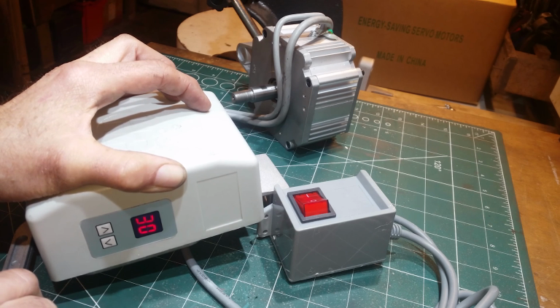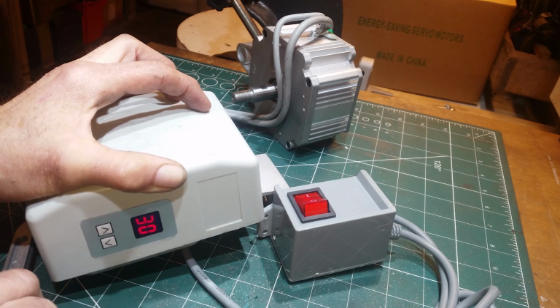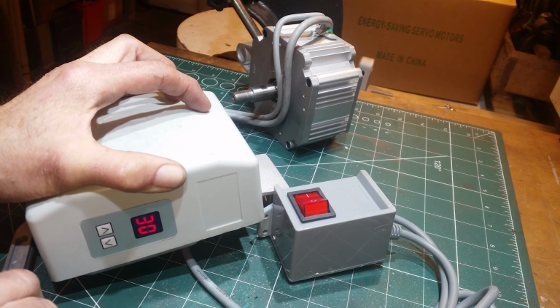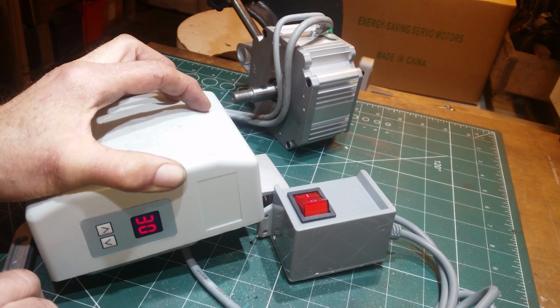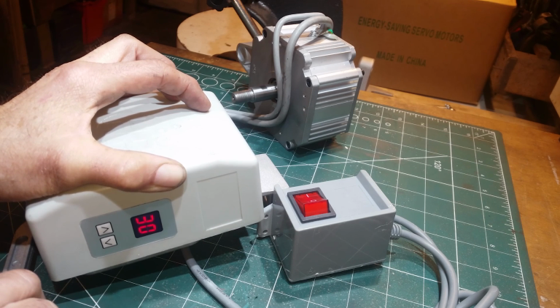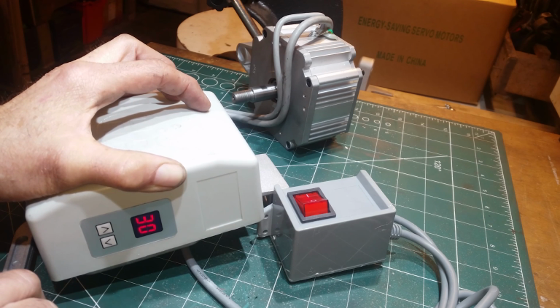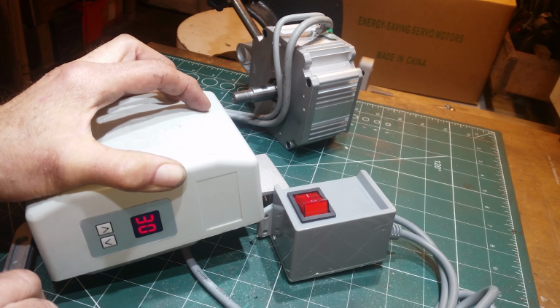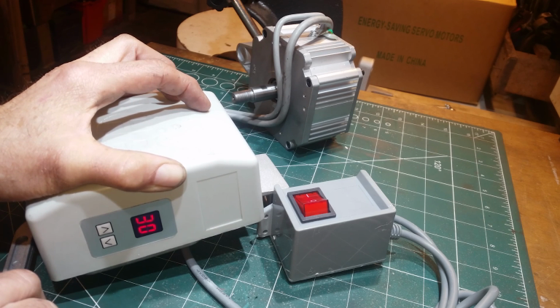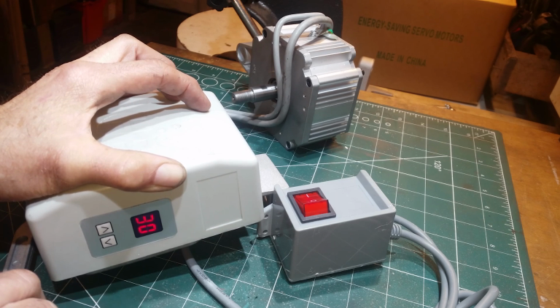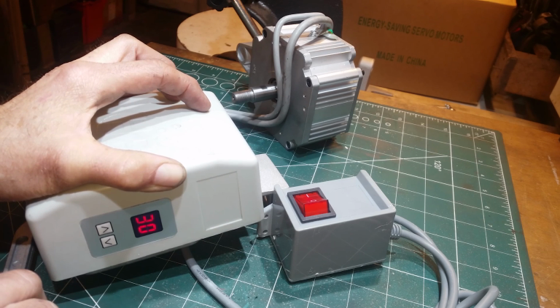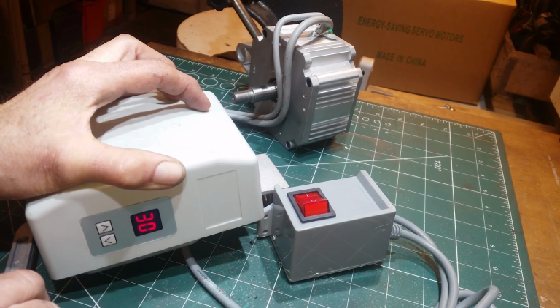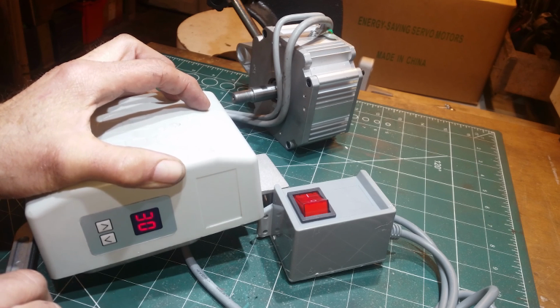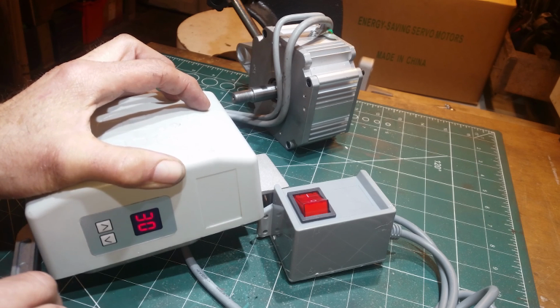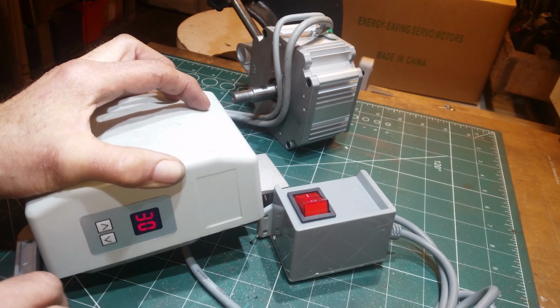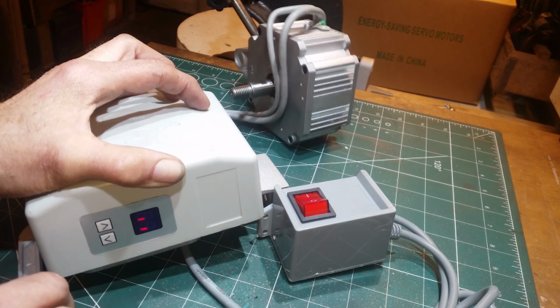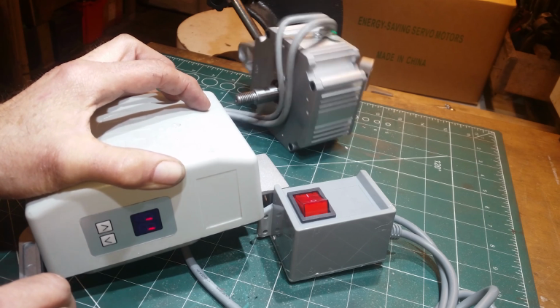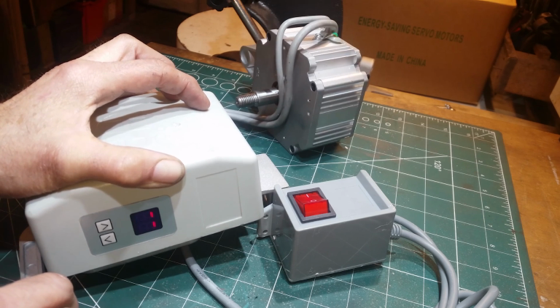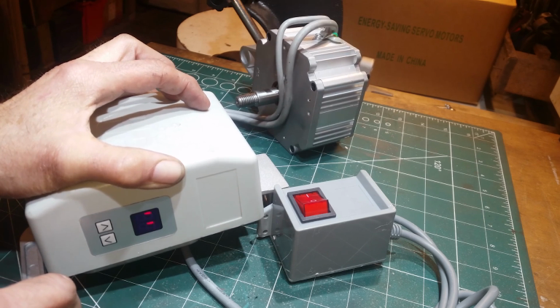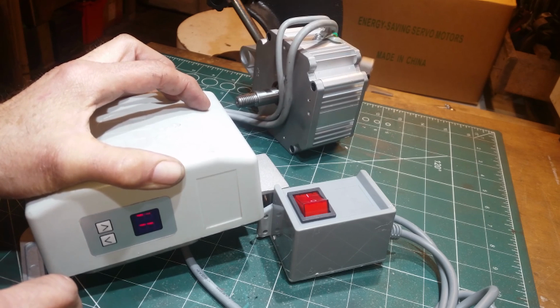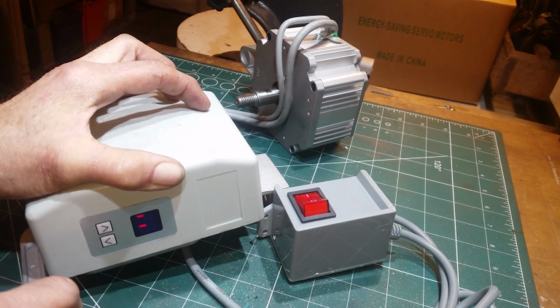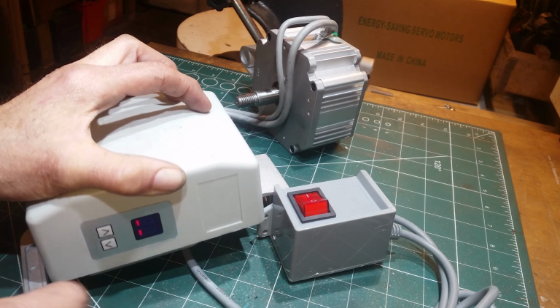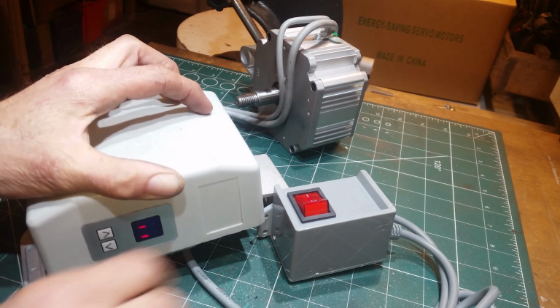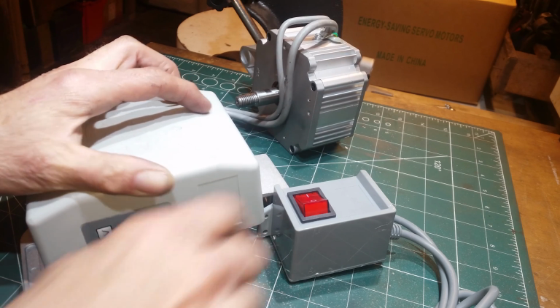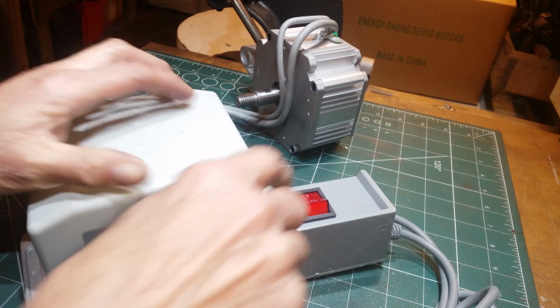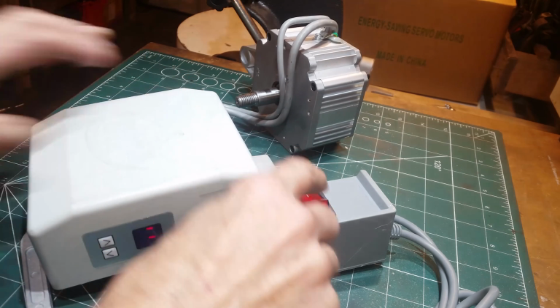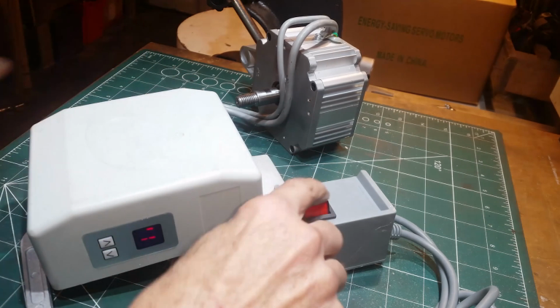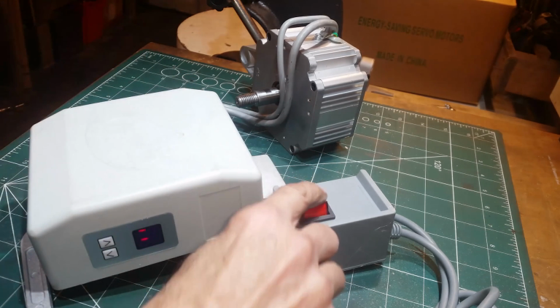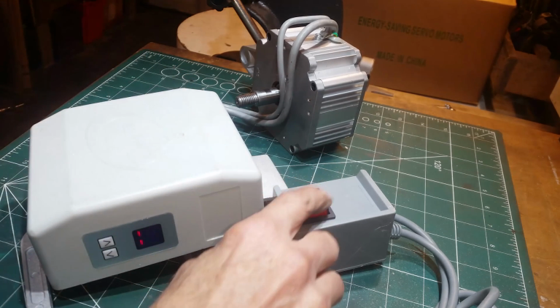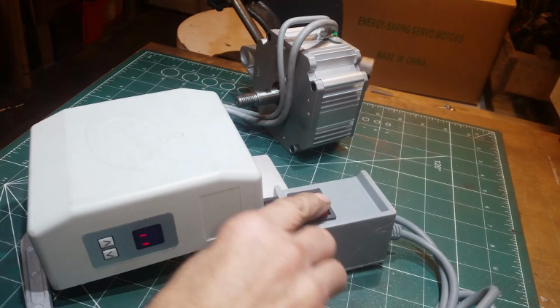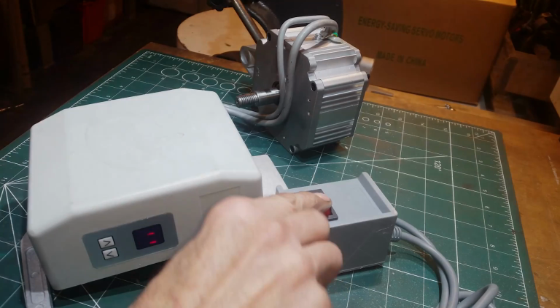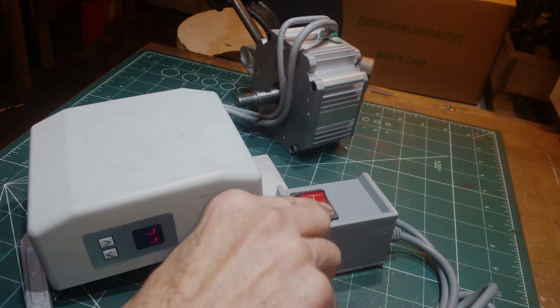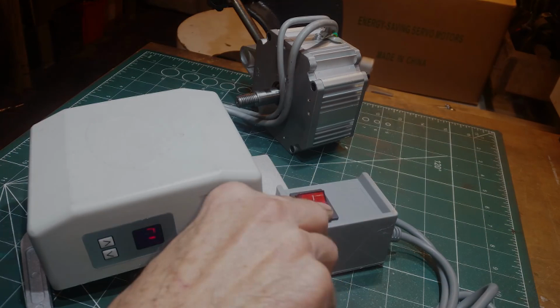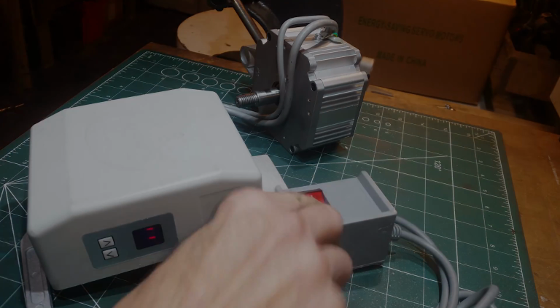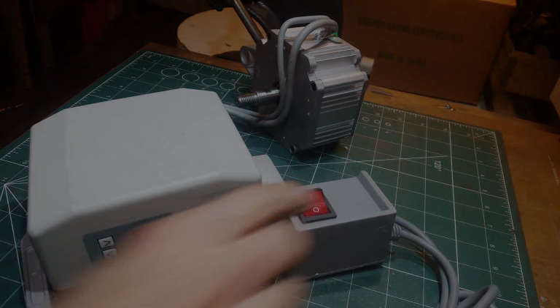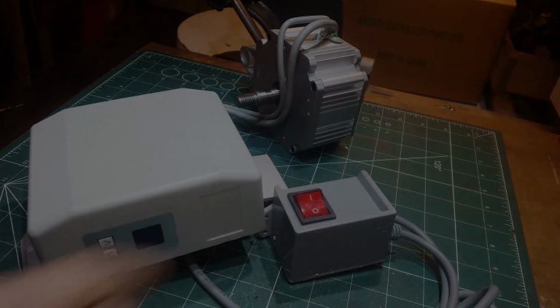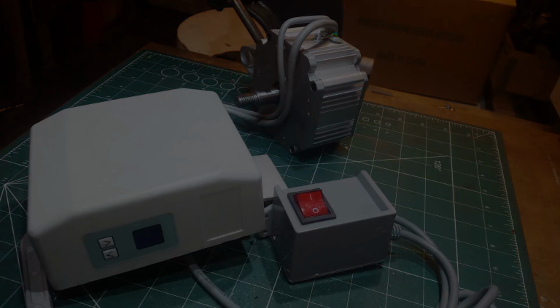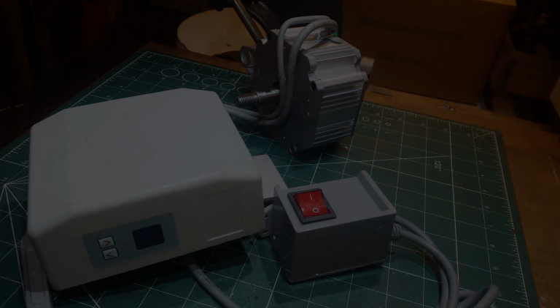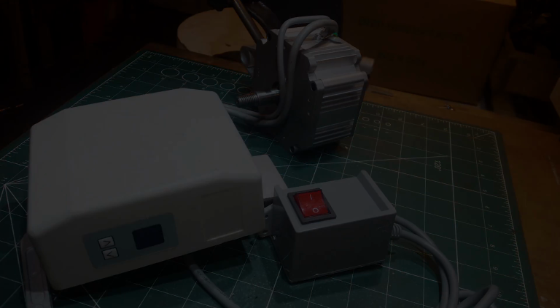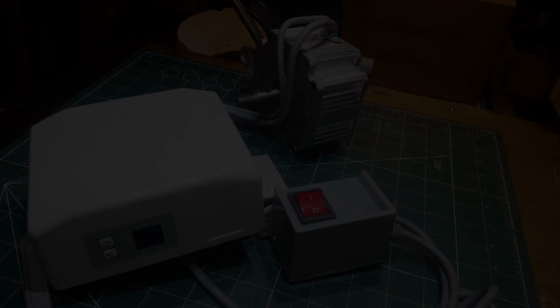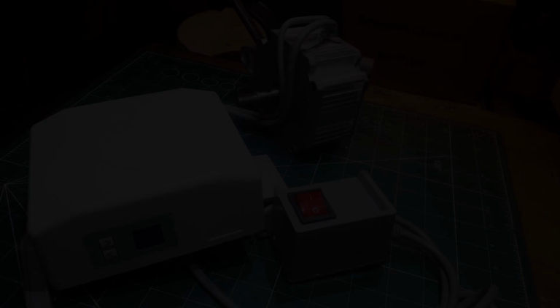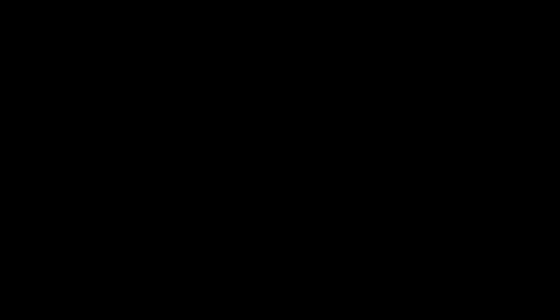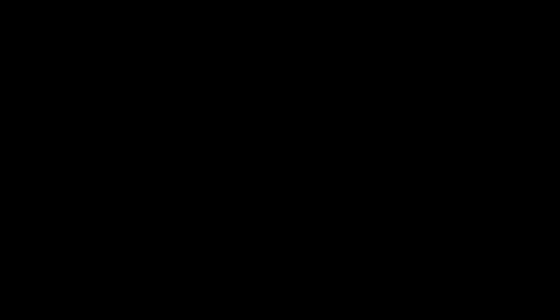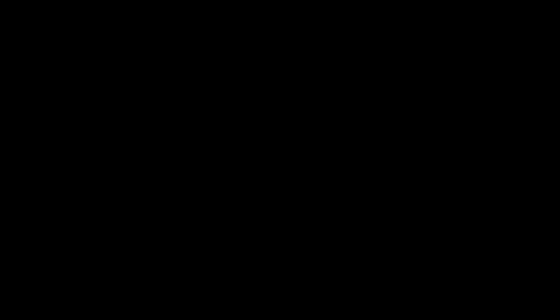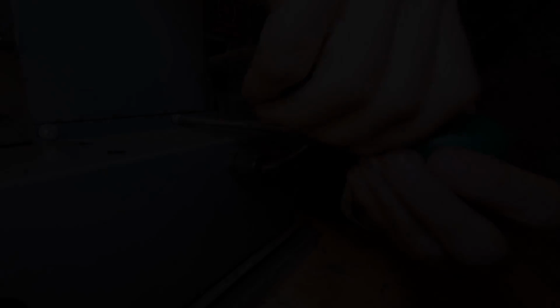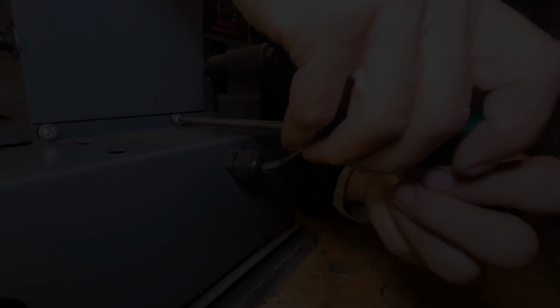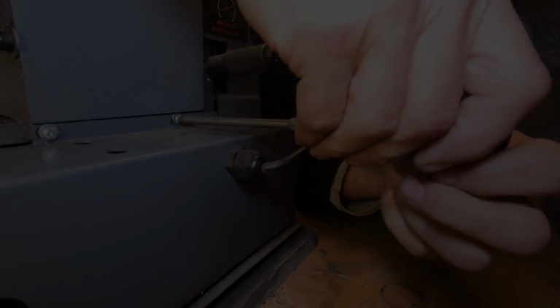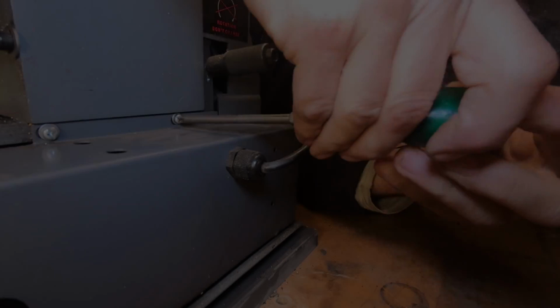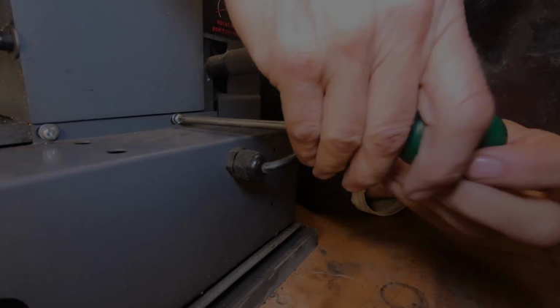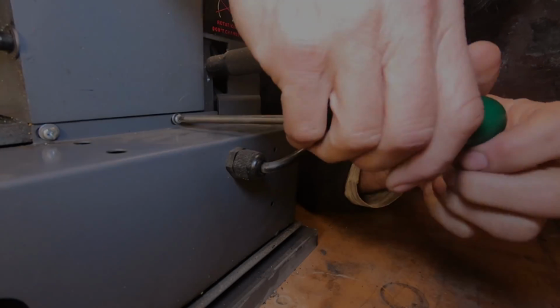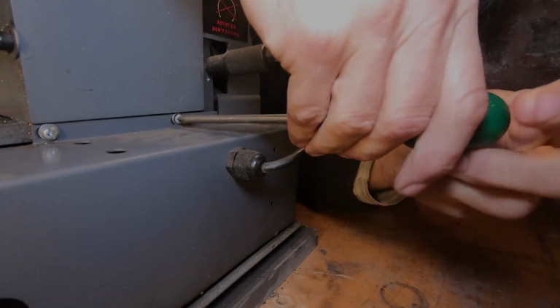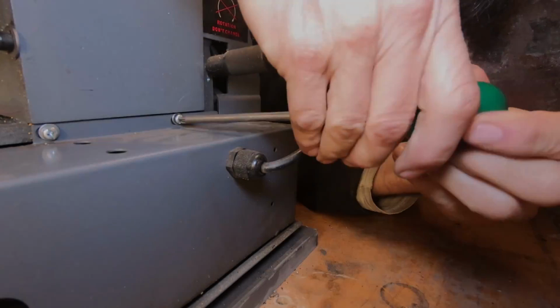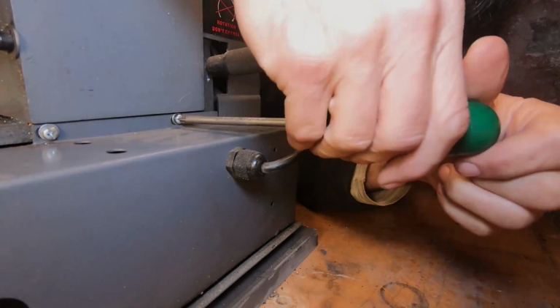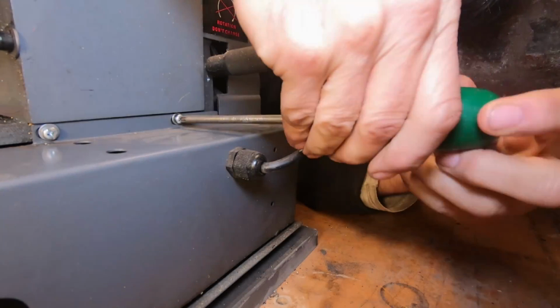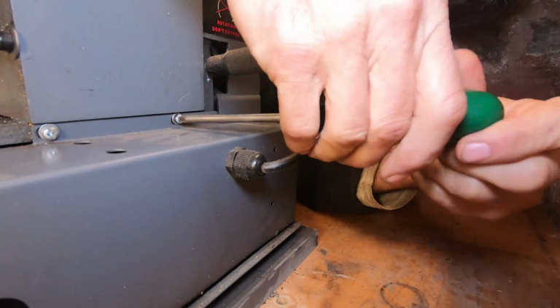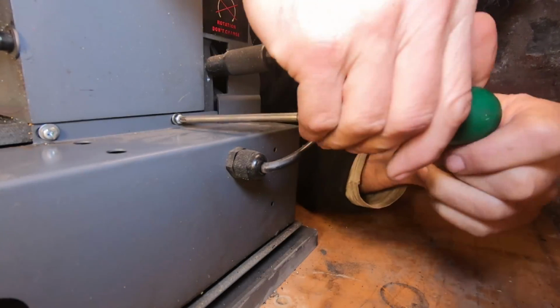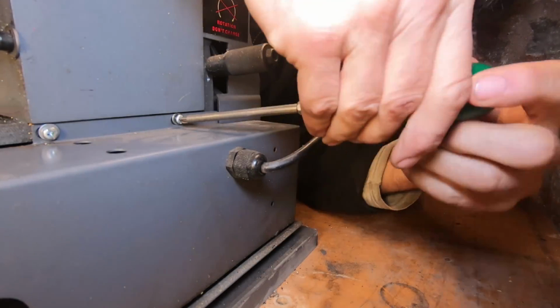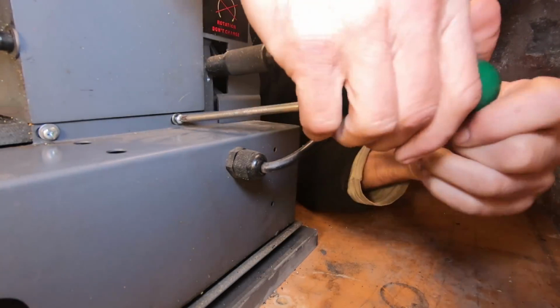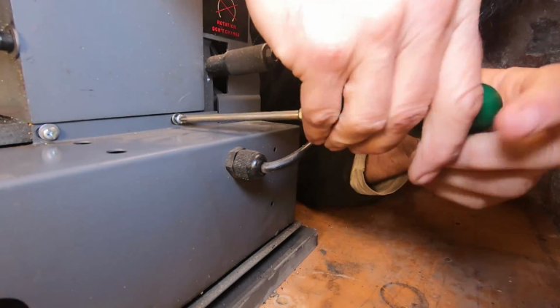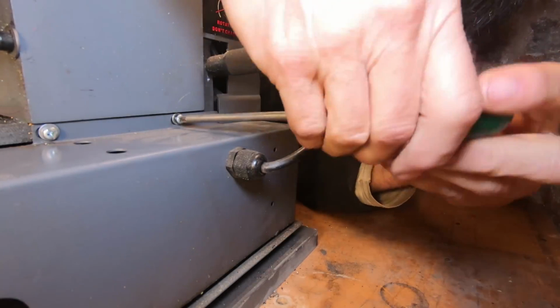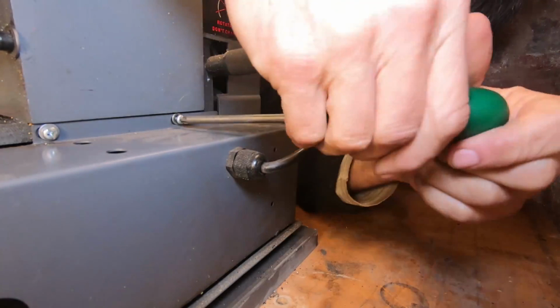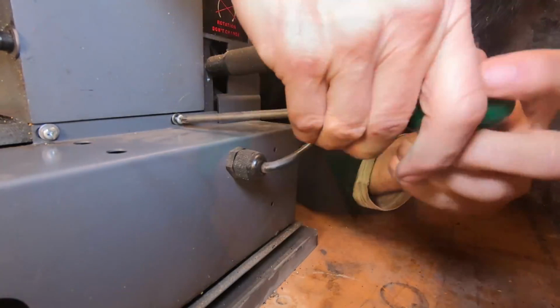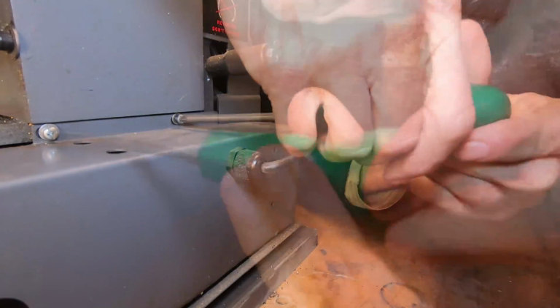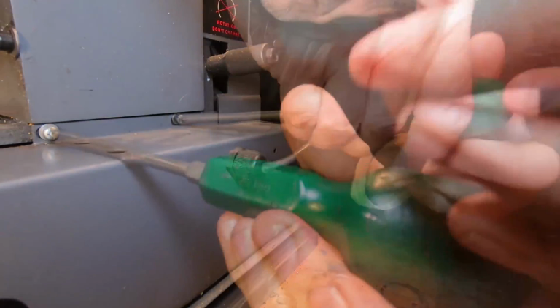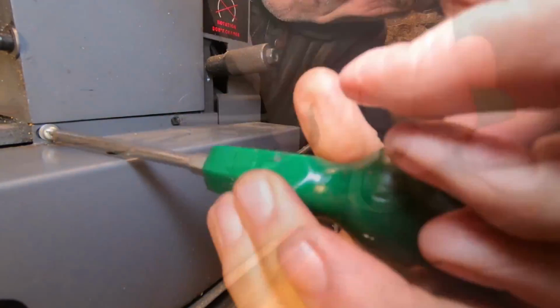Right, that's enough faffing about. Let's crack on. First job to do is remove the old motor and control box.